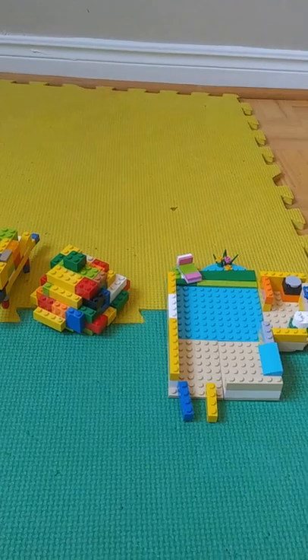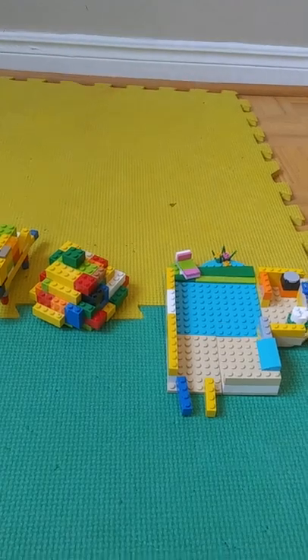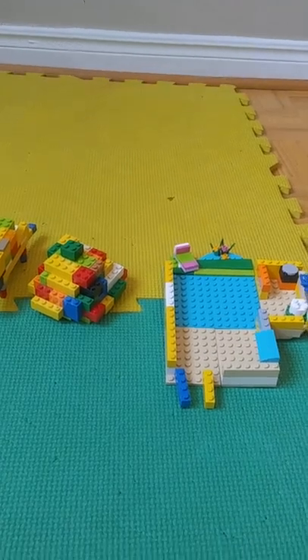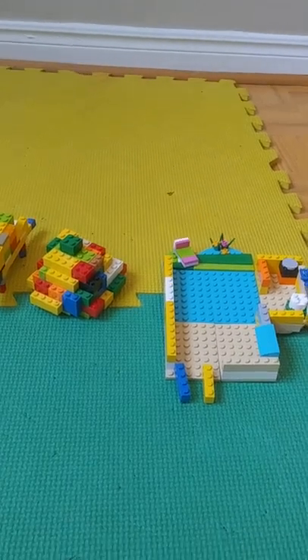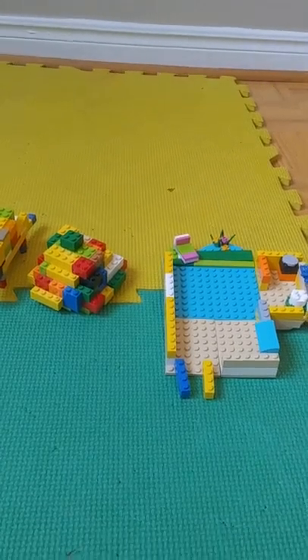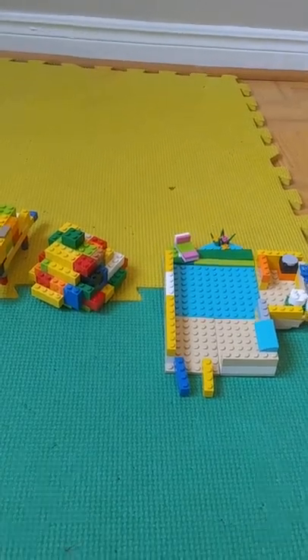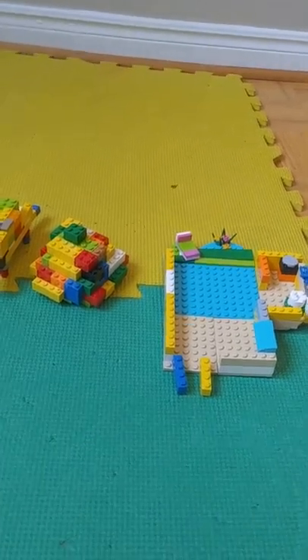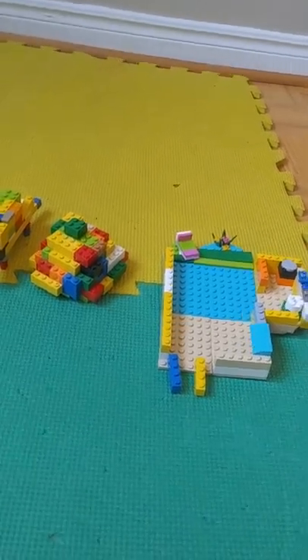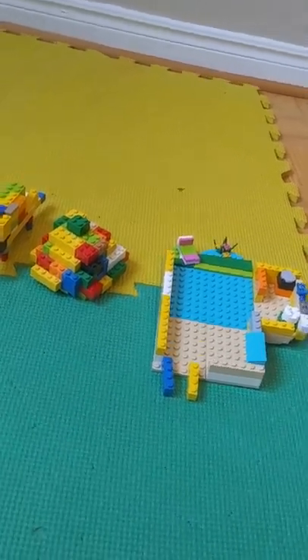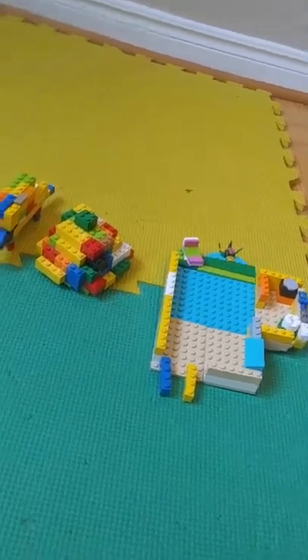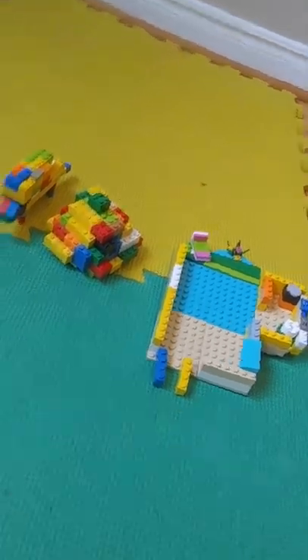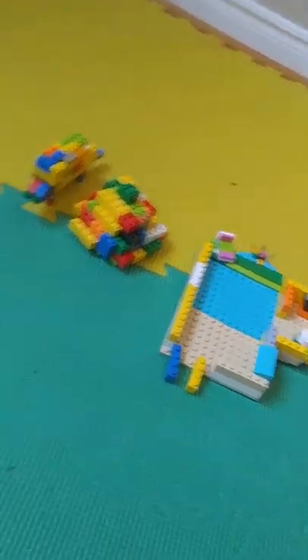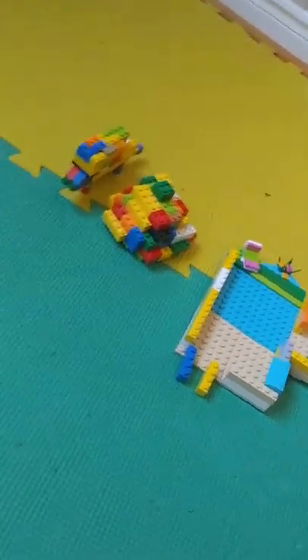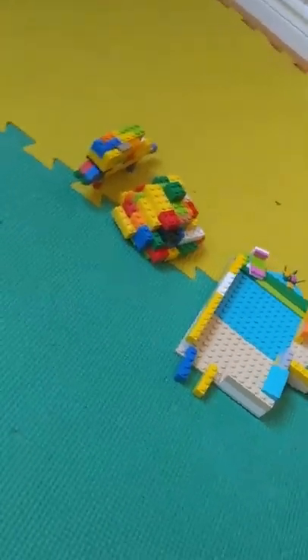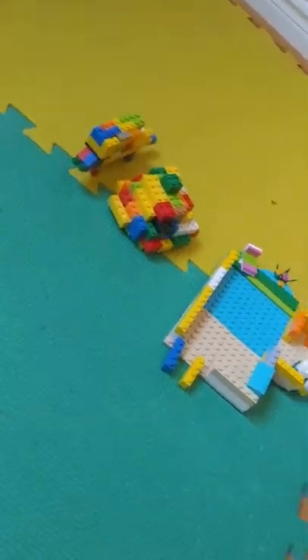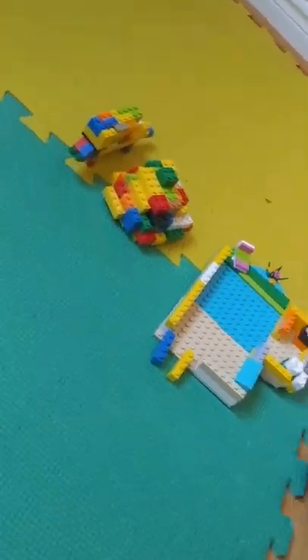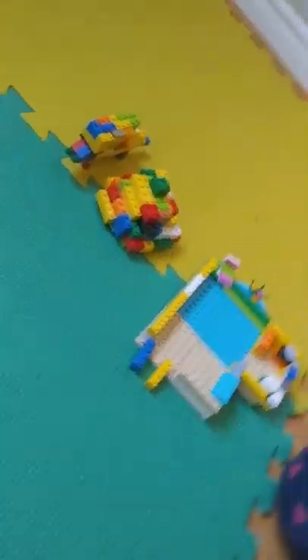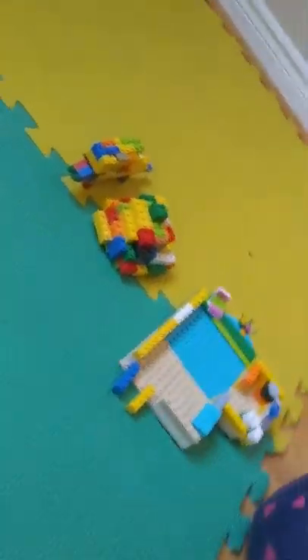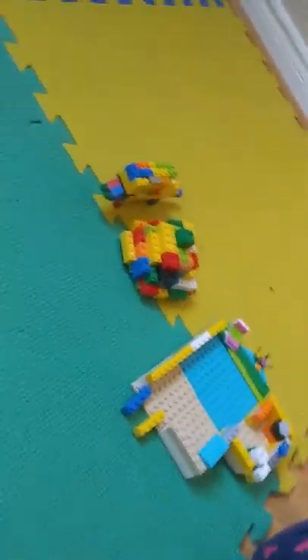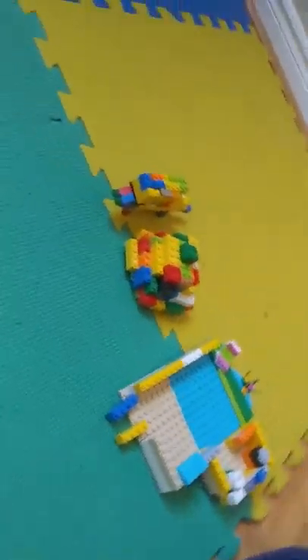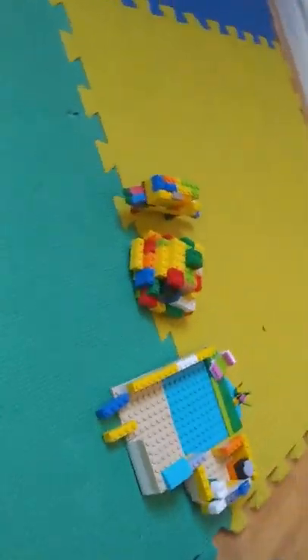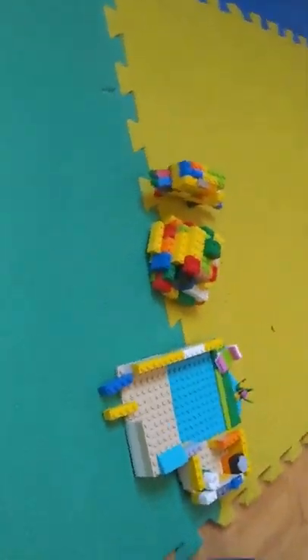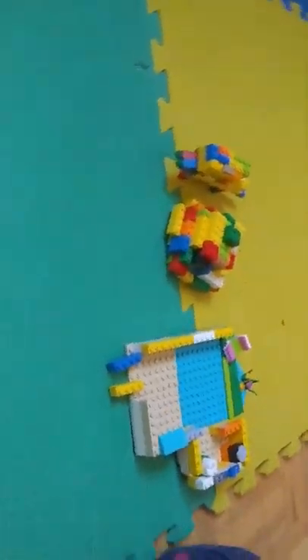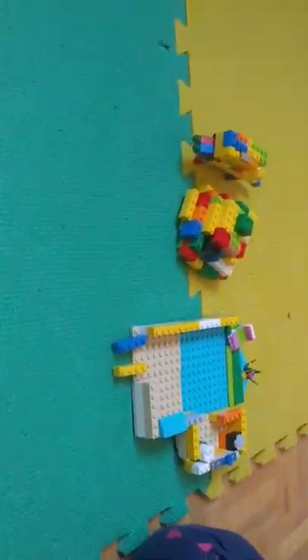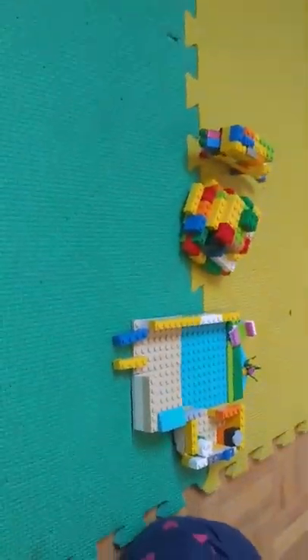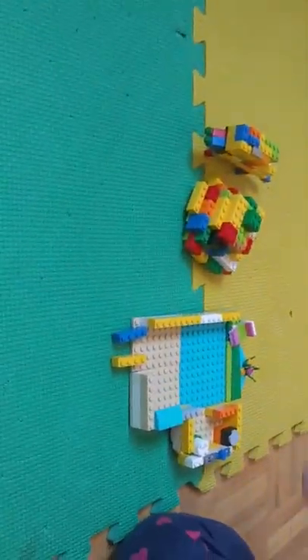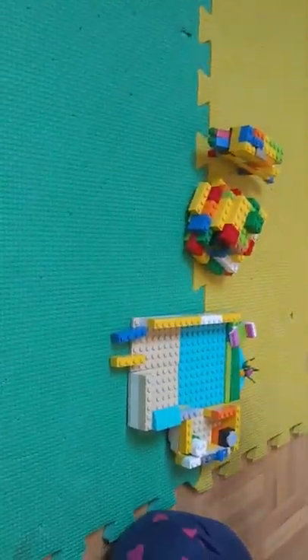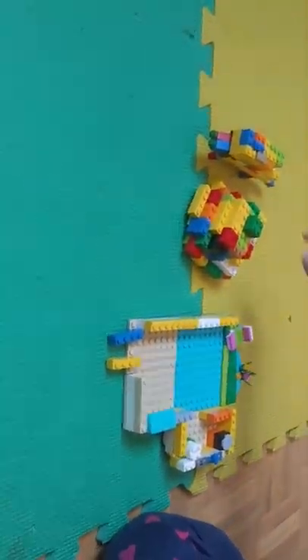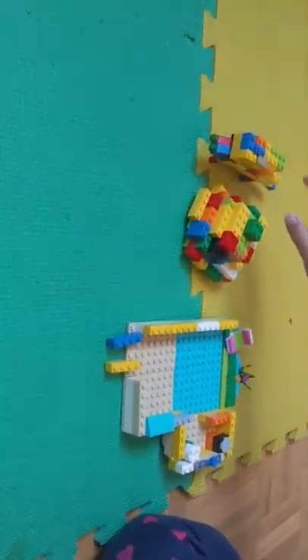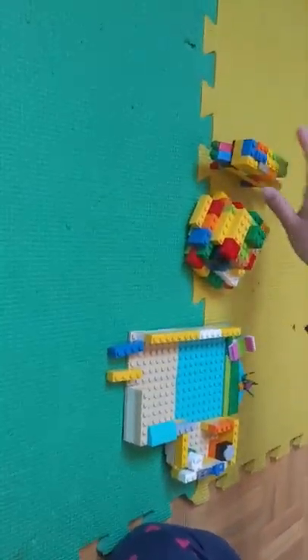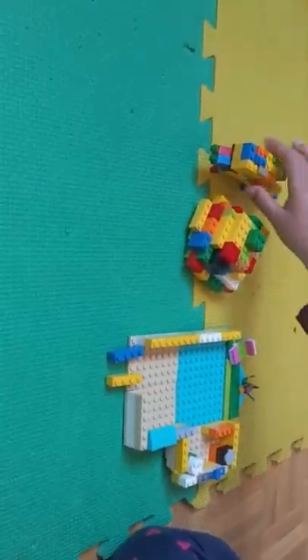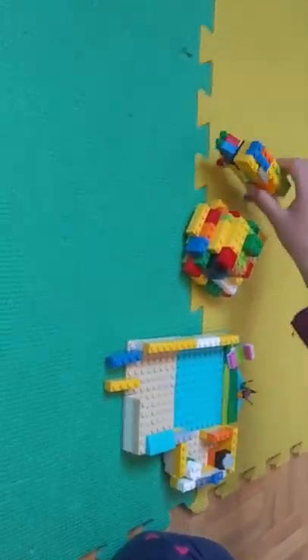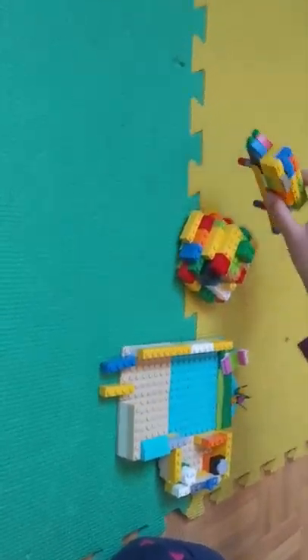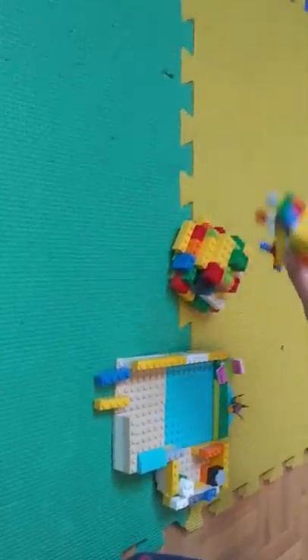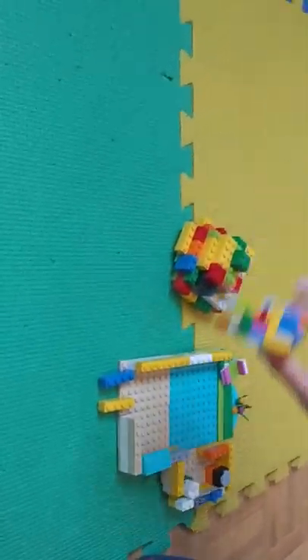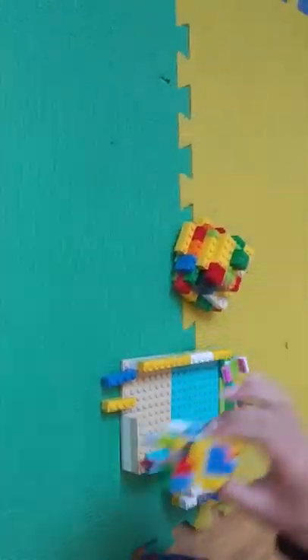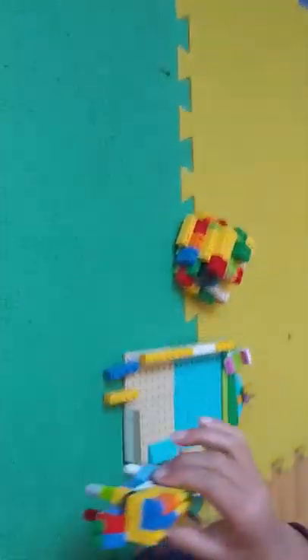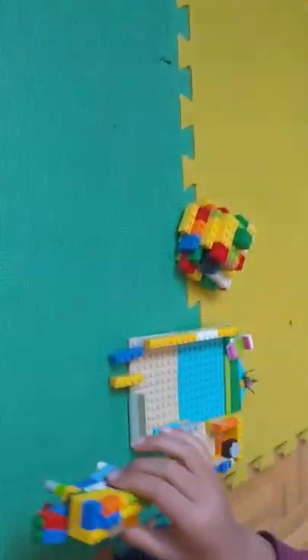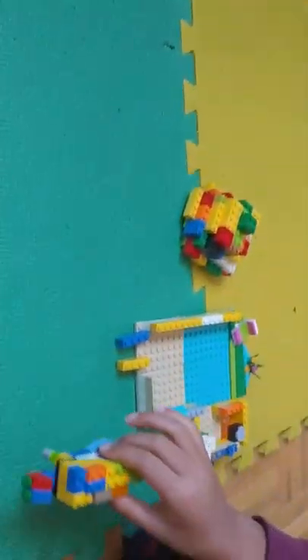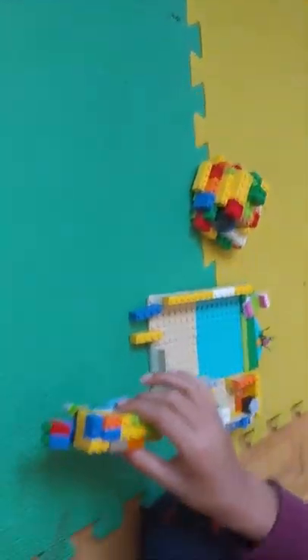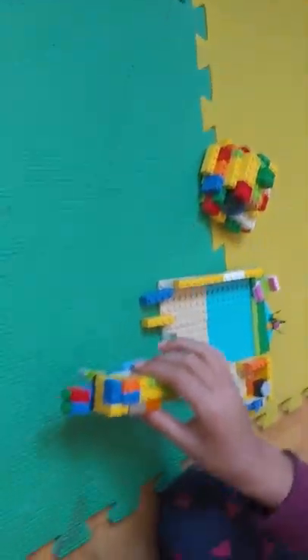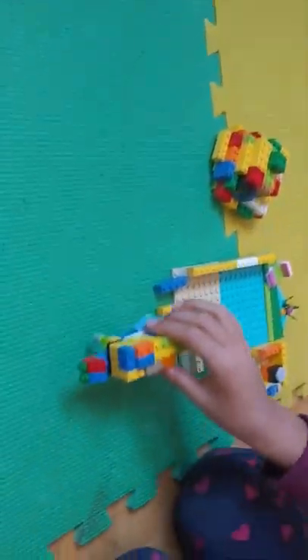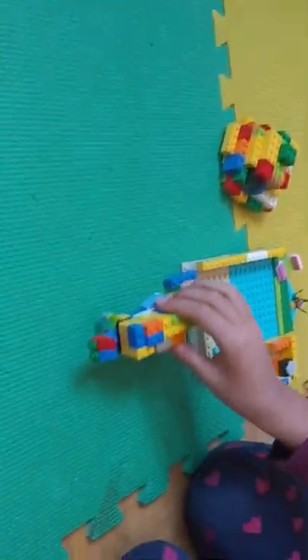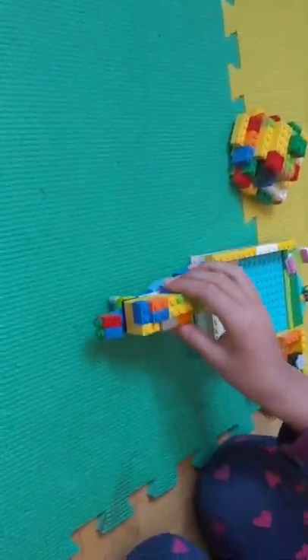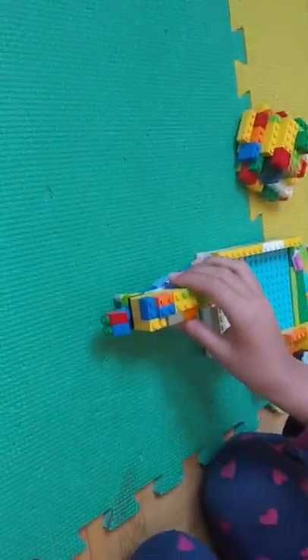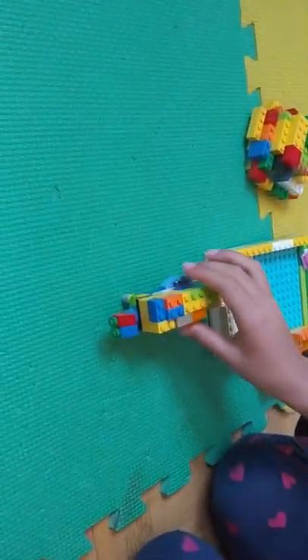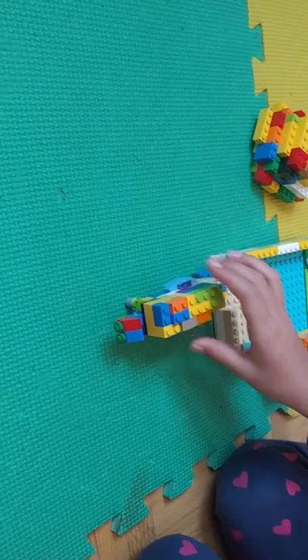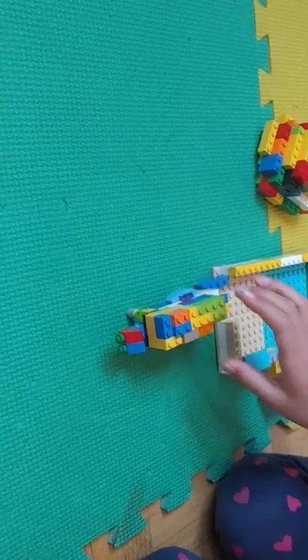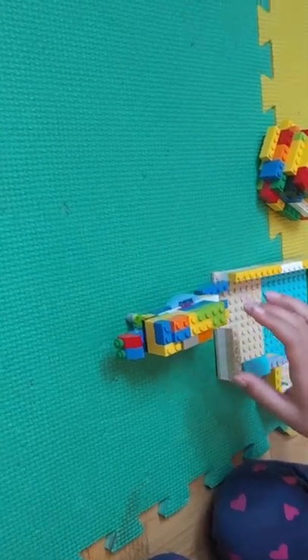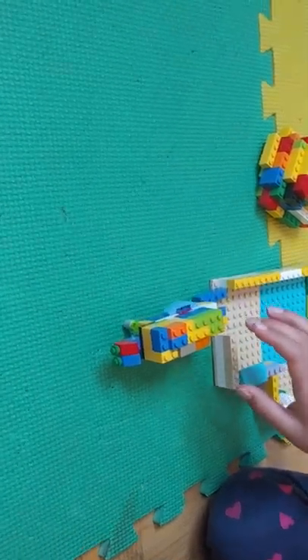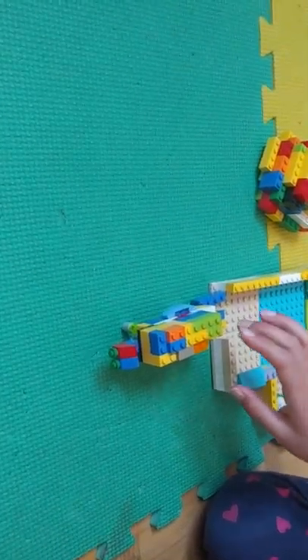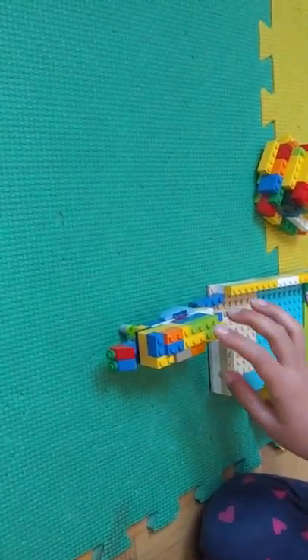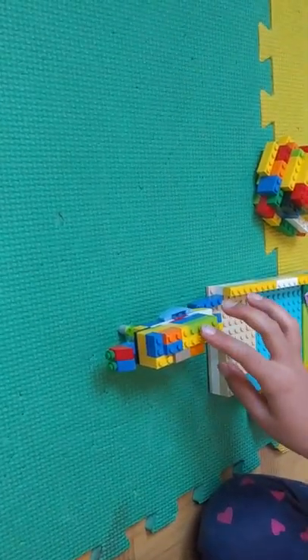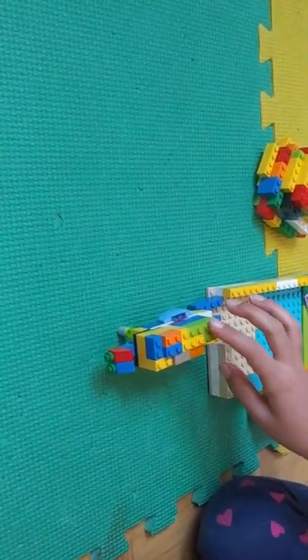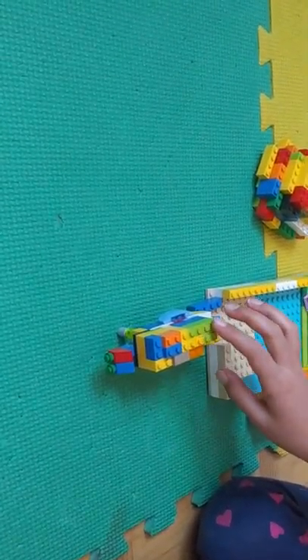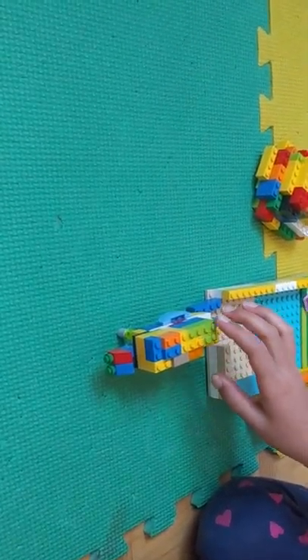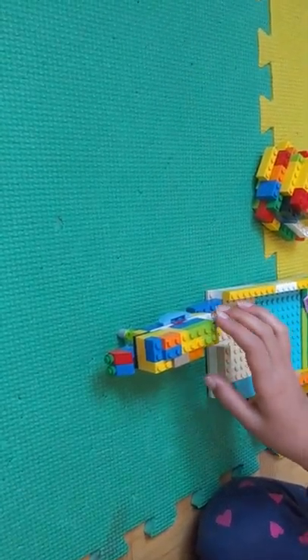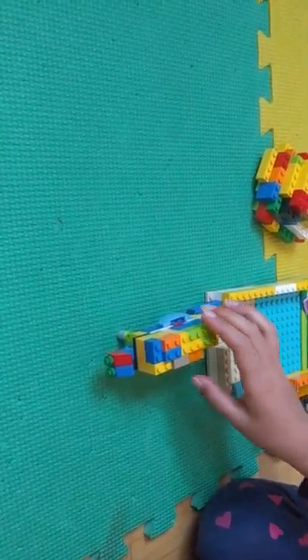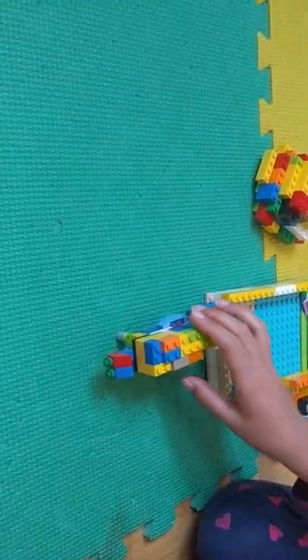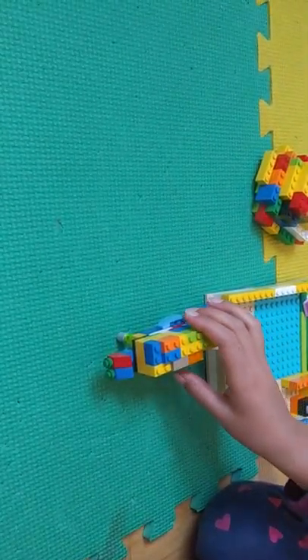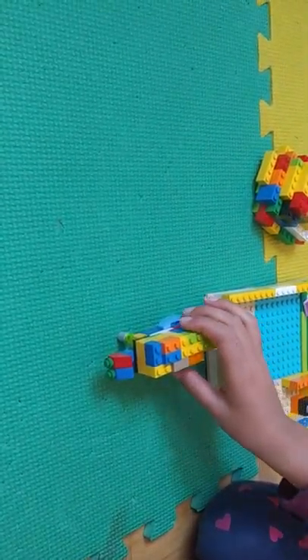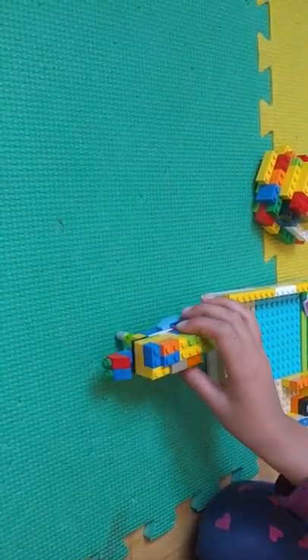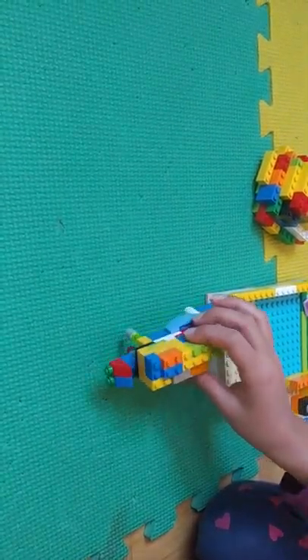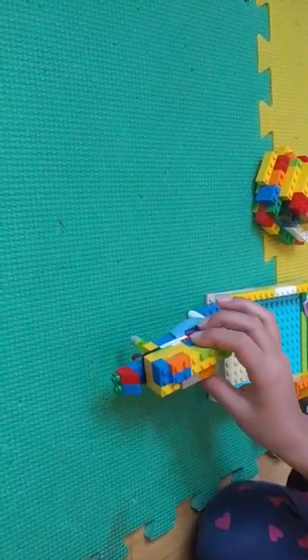Hi everybody, today I'm going to show you an antelope's home. Here is the antelope. It's made out of colourful bricks.